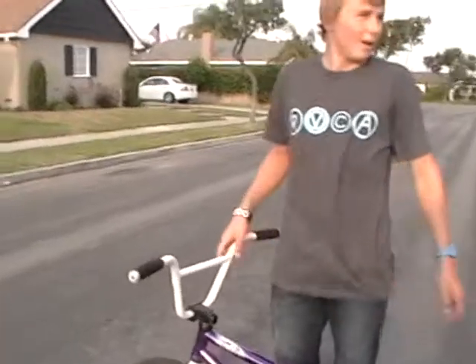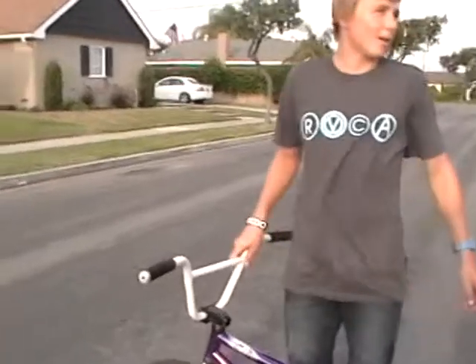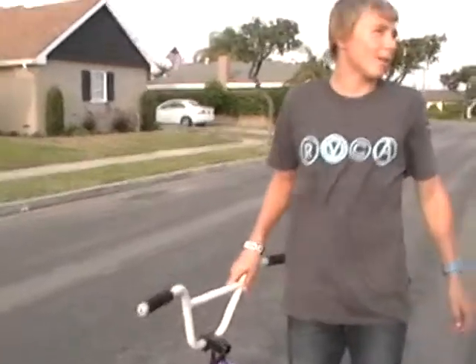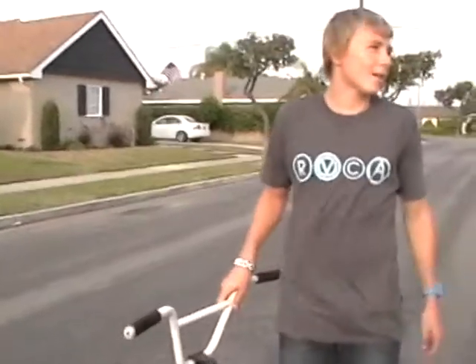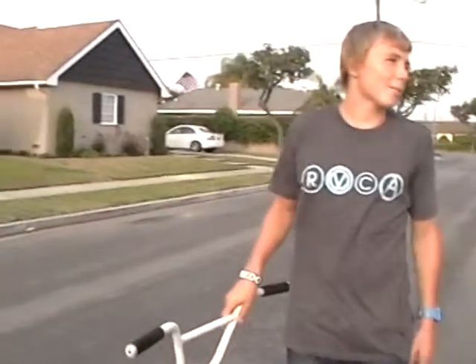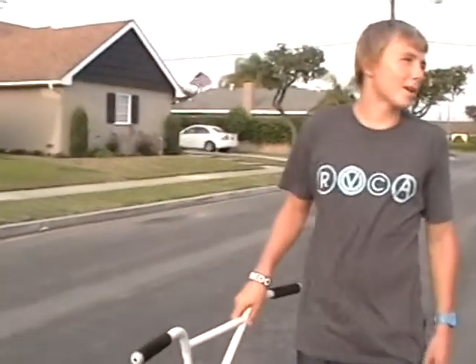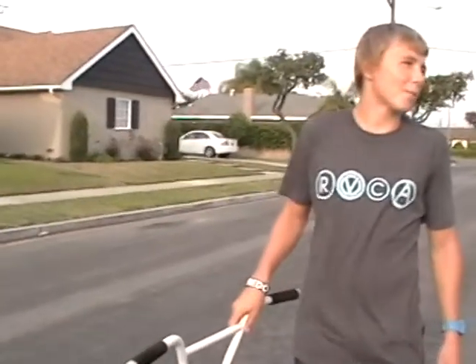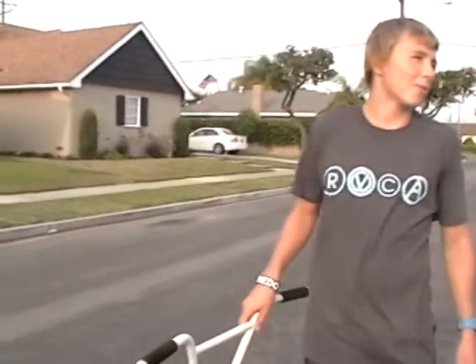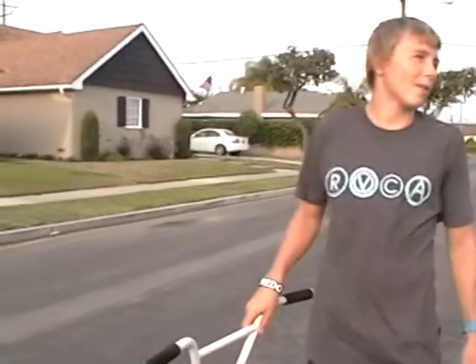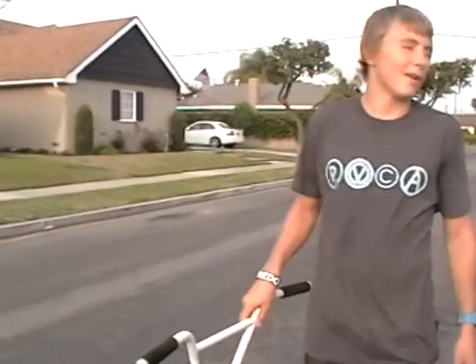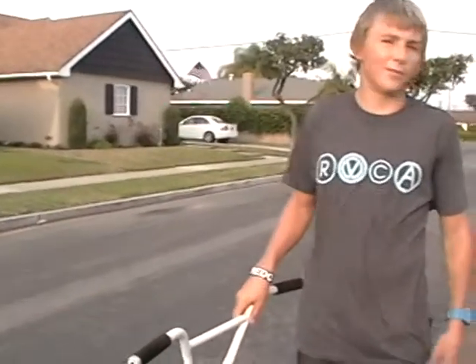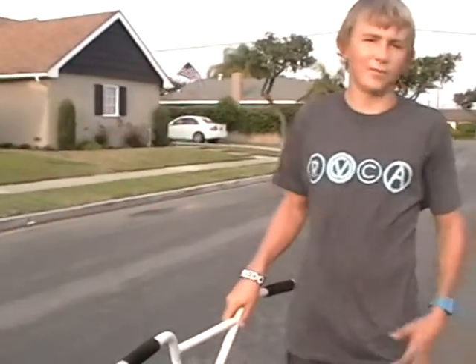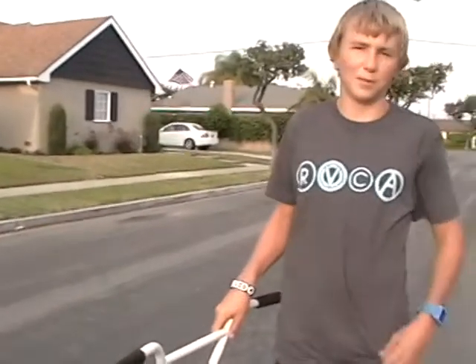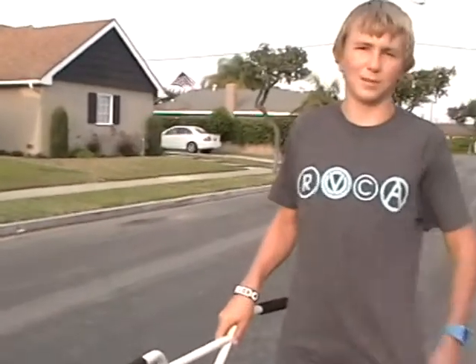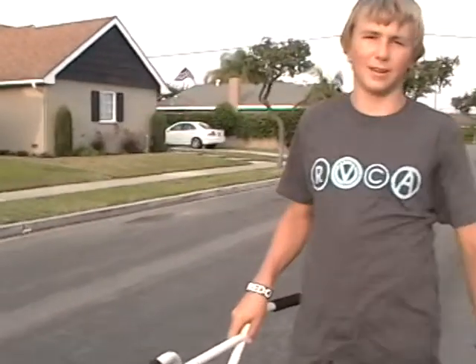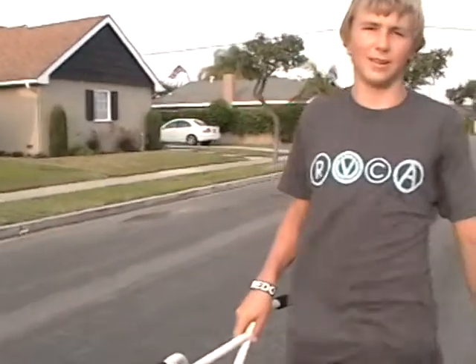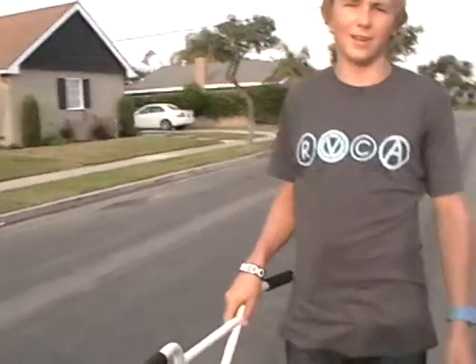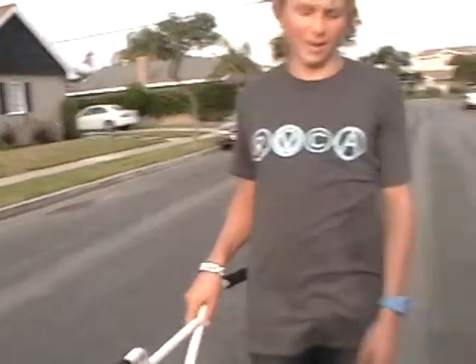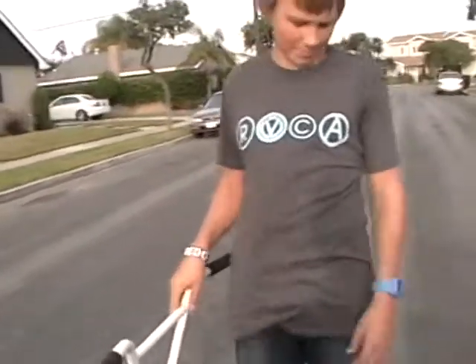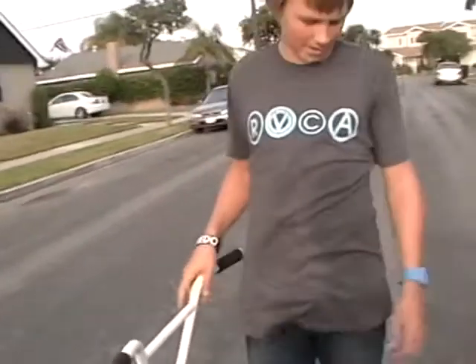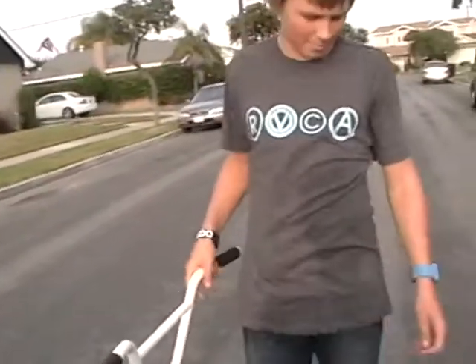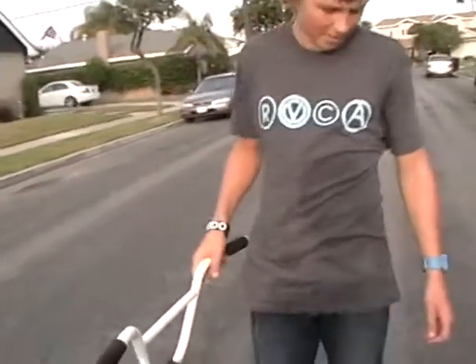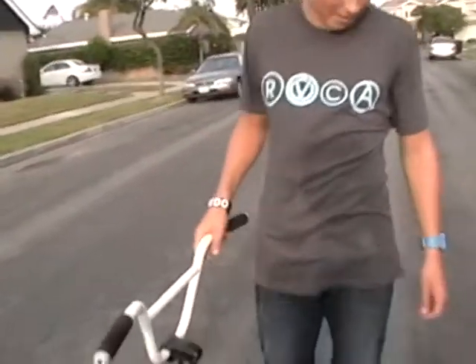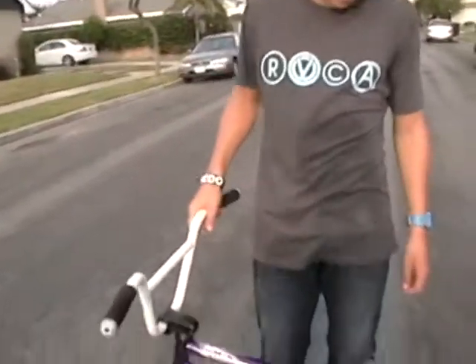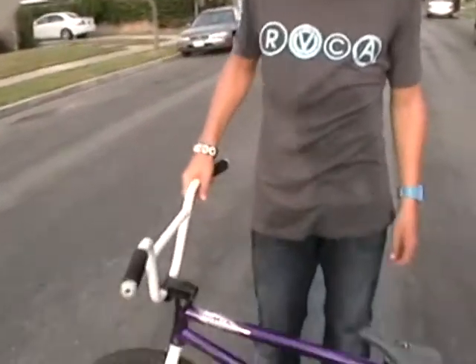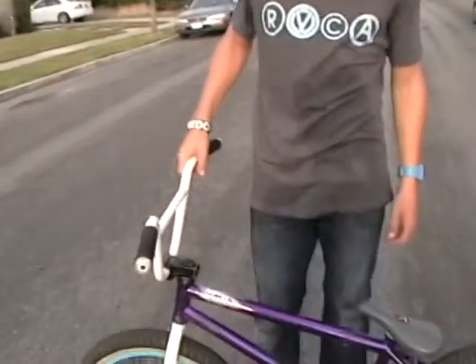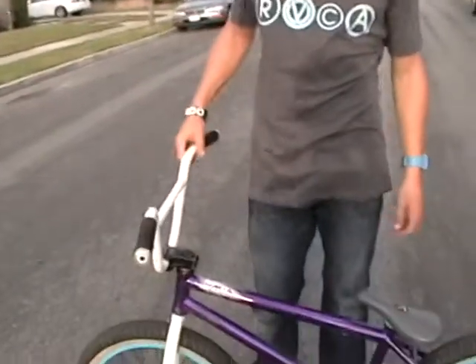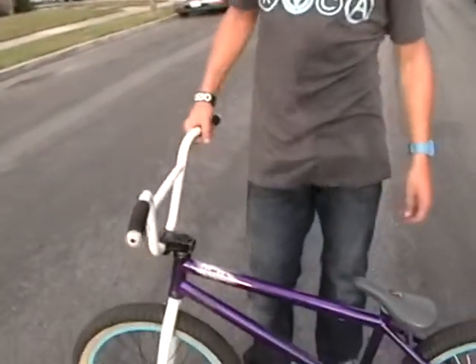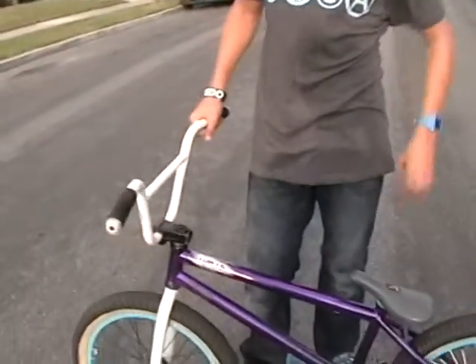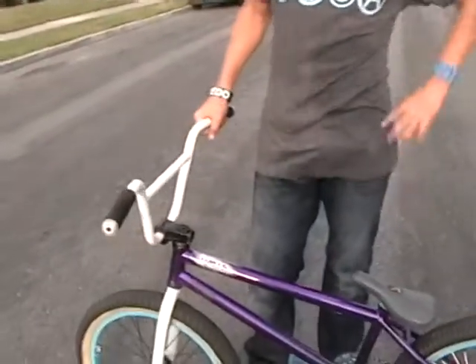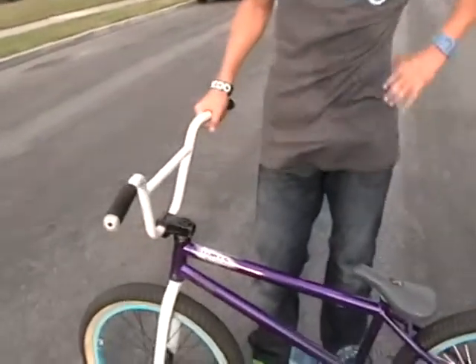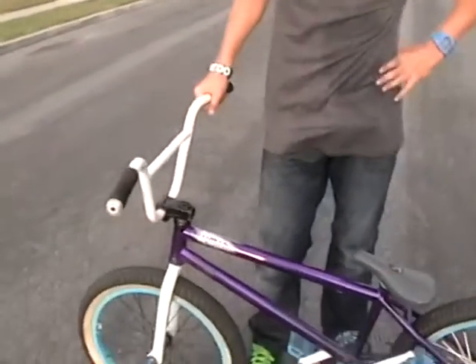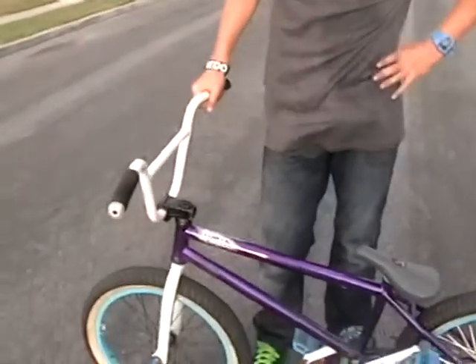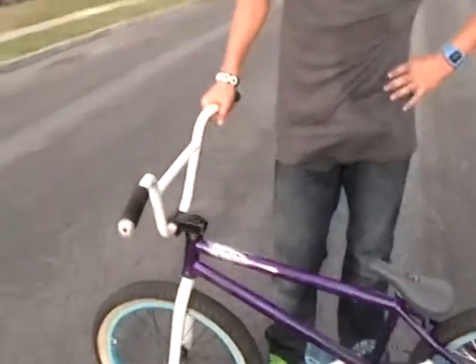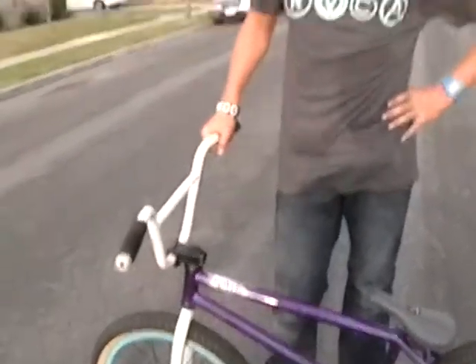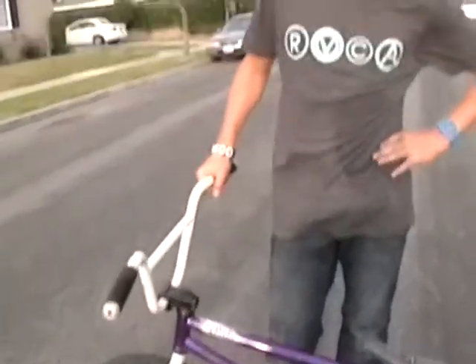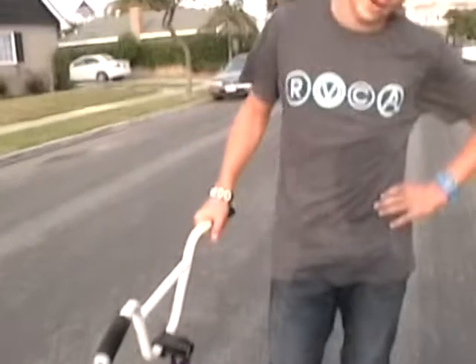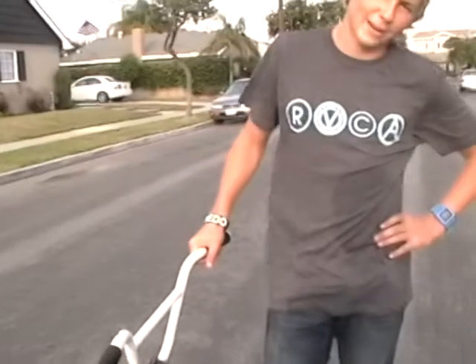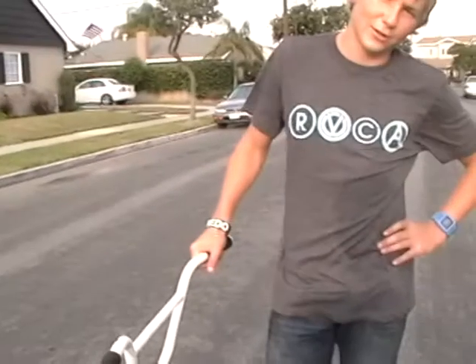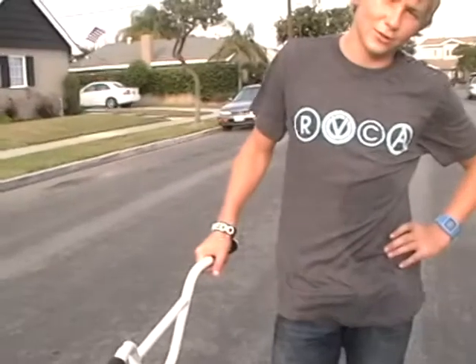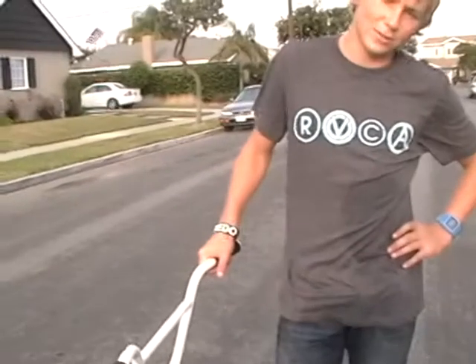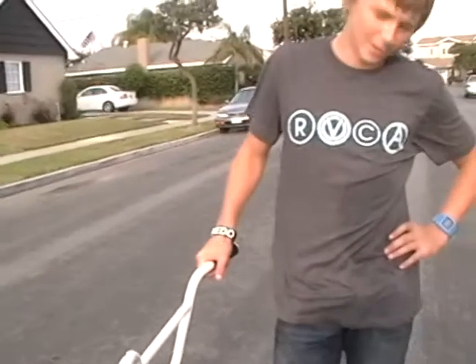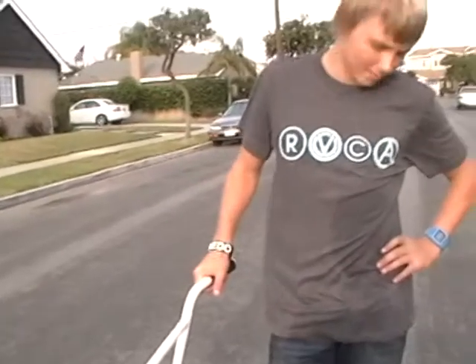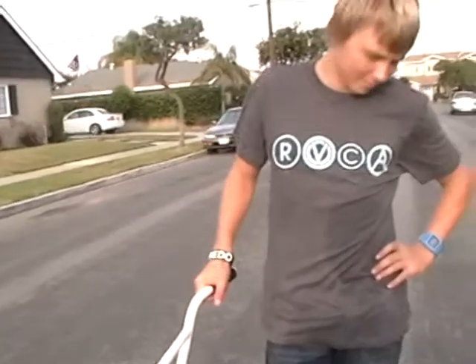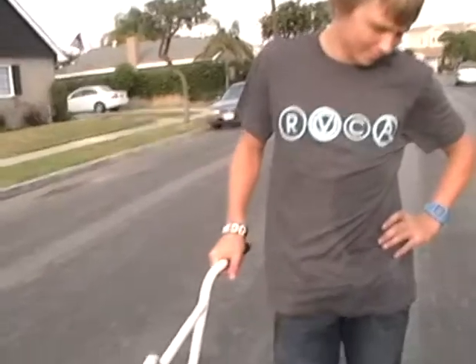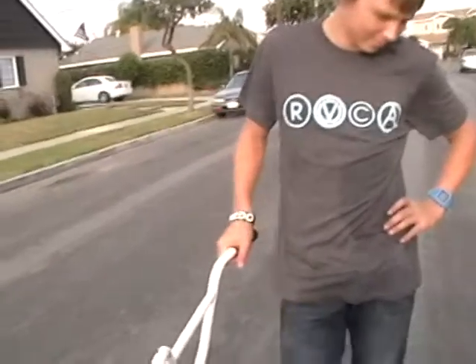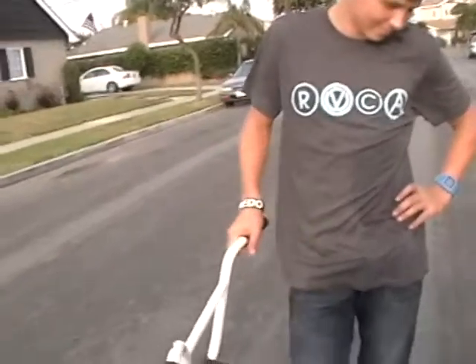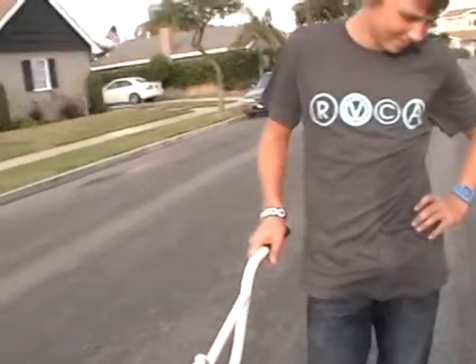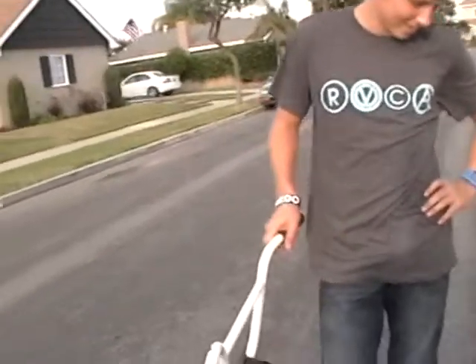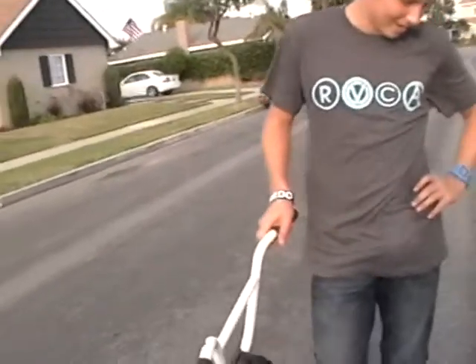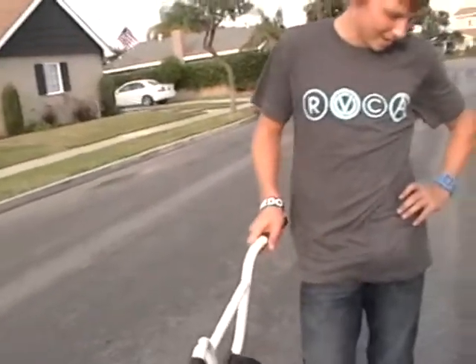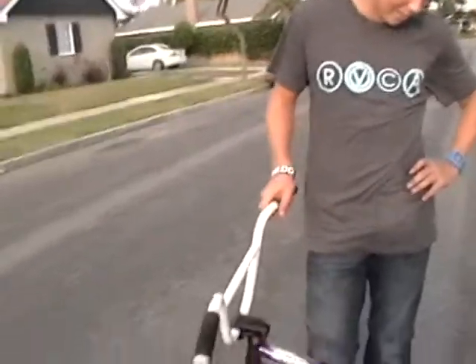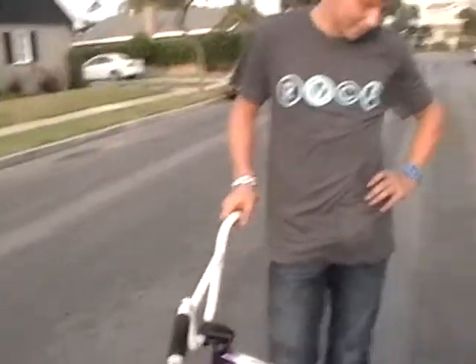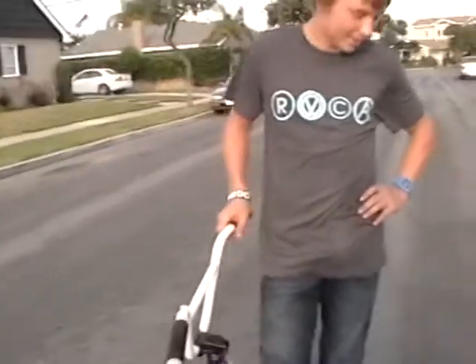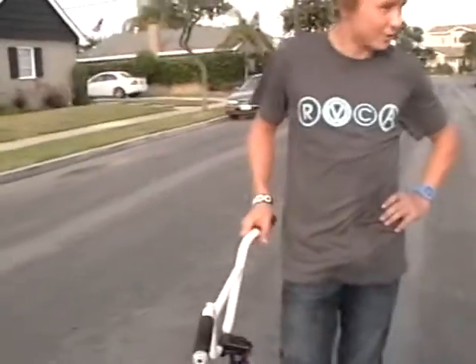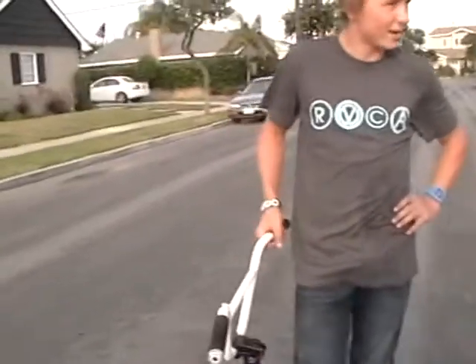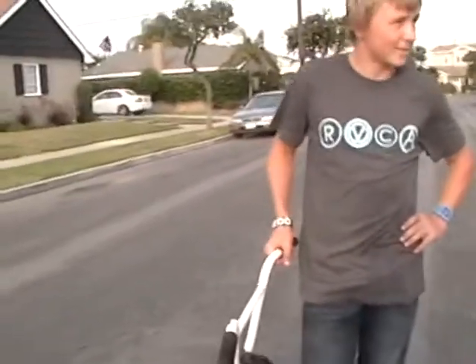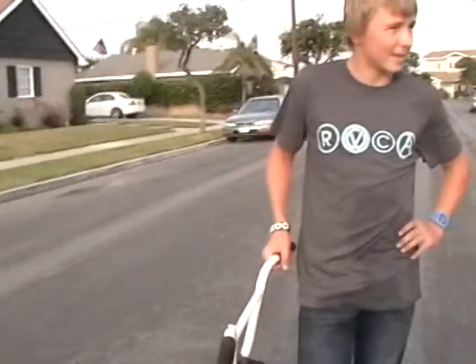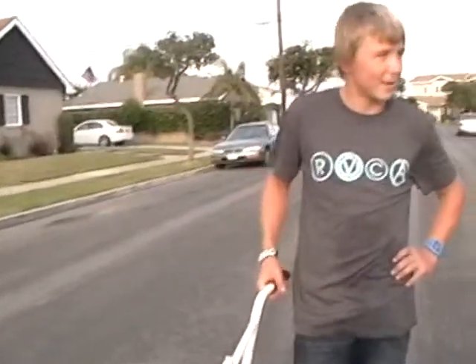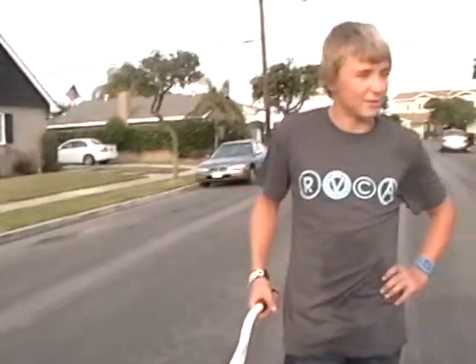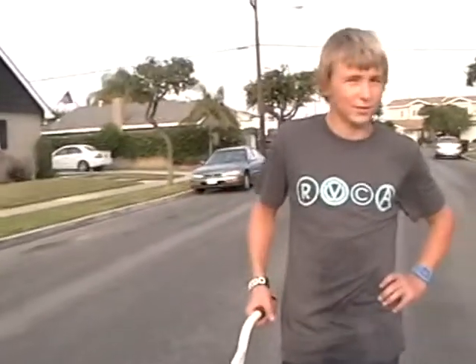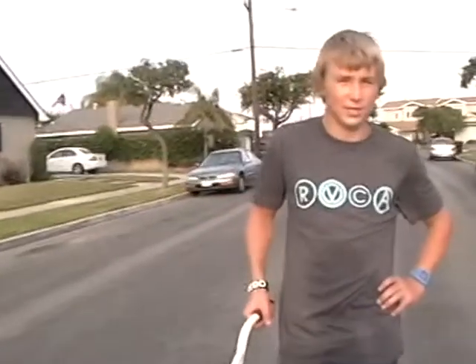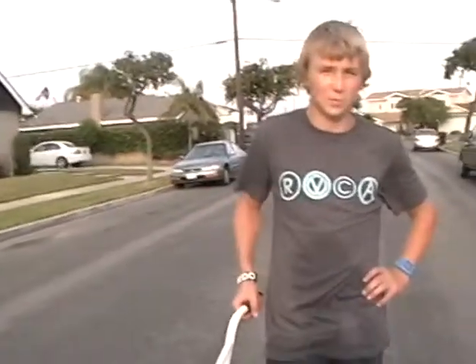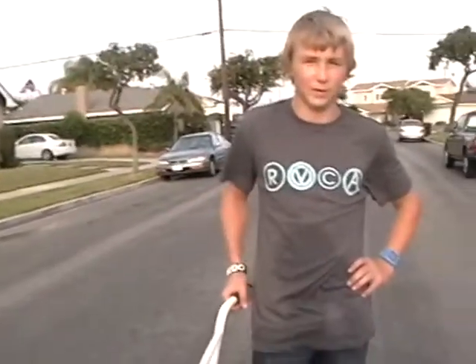Hey, I'm Cameron Reif from Bike Noobs, and I'm going to teach you guys how to G-spin.